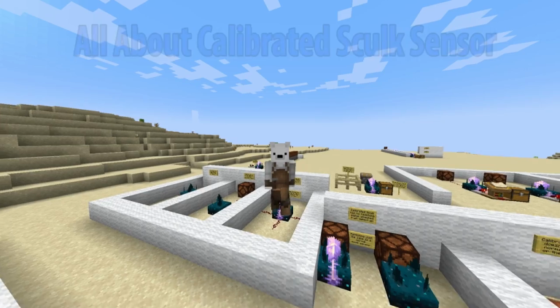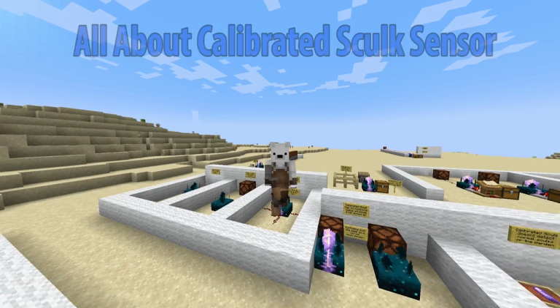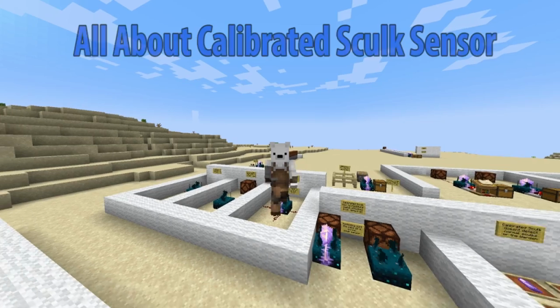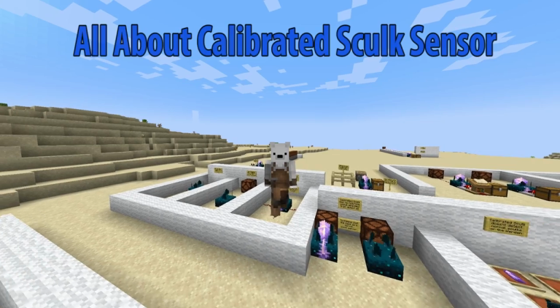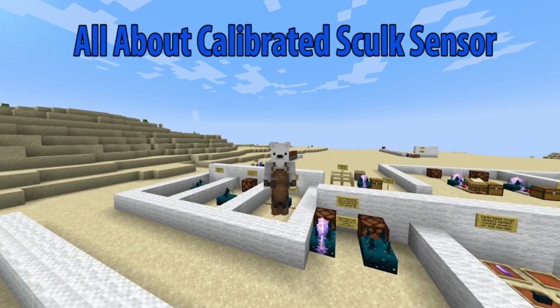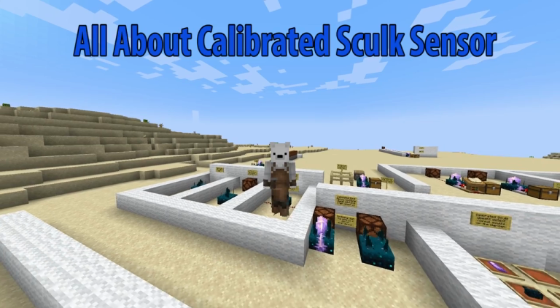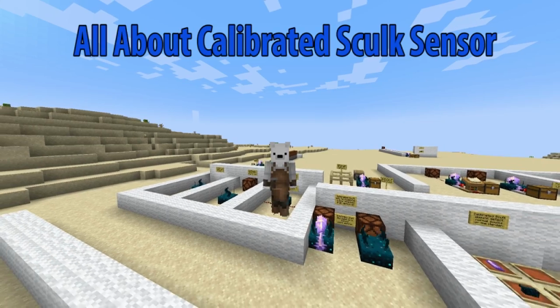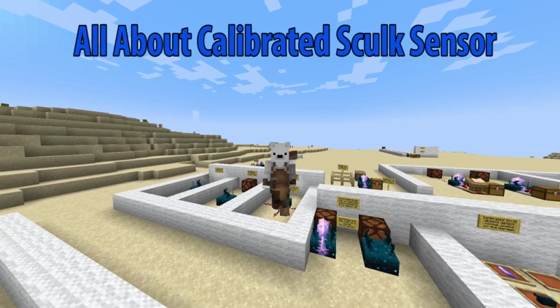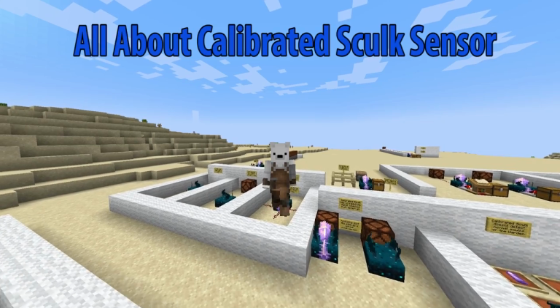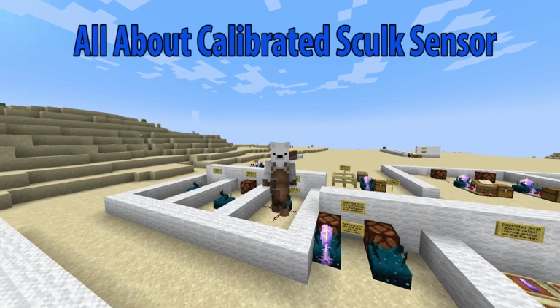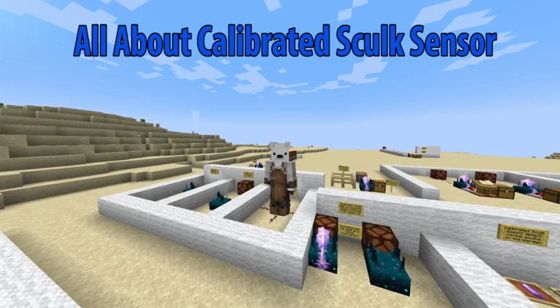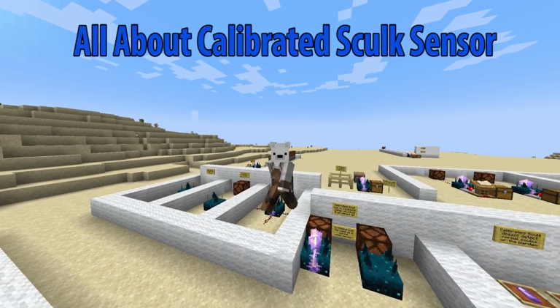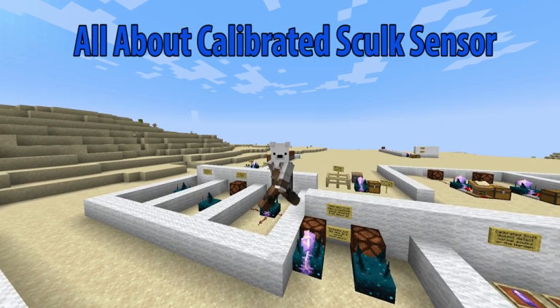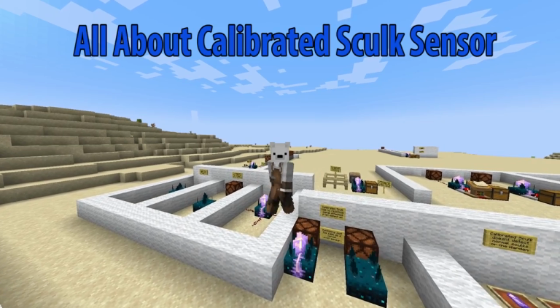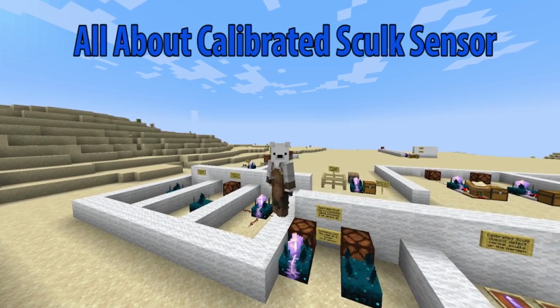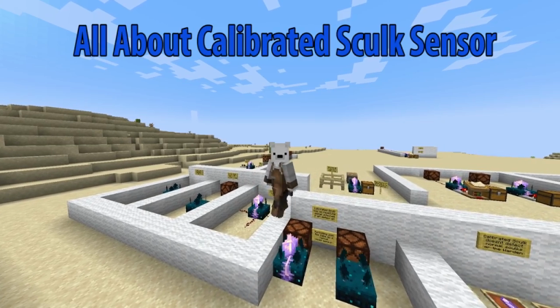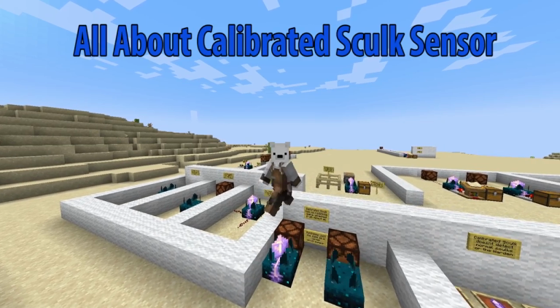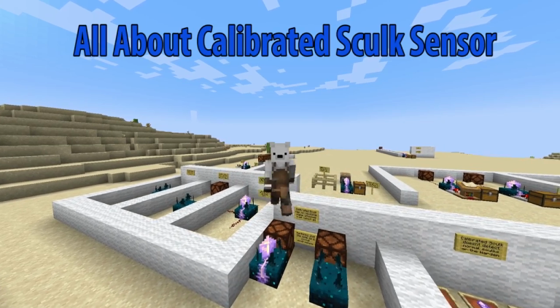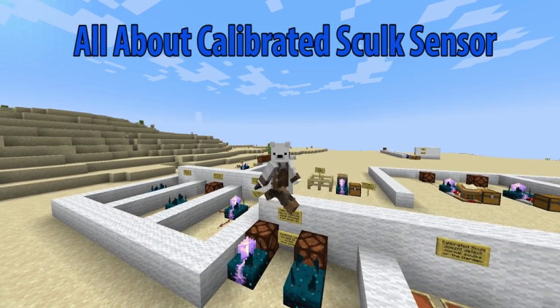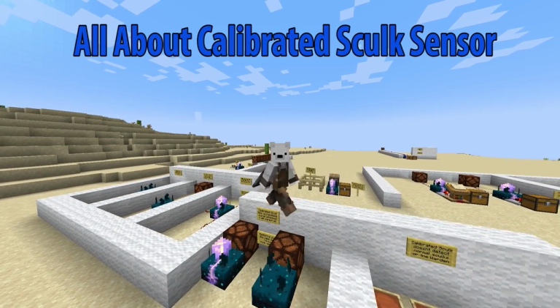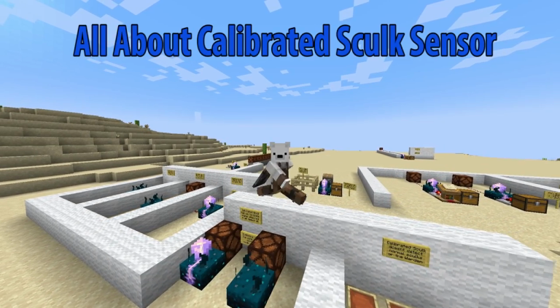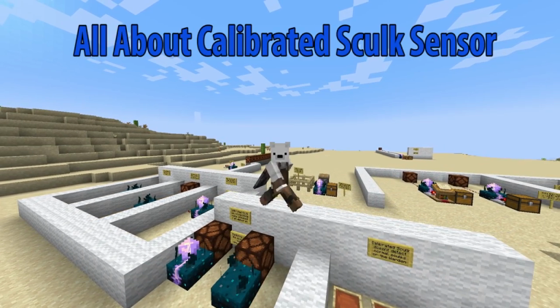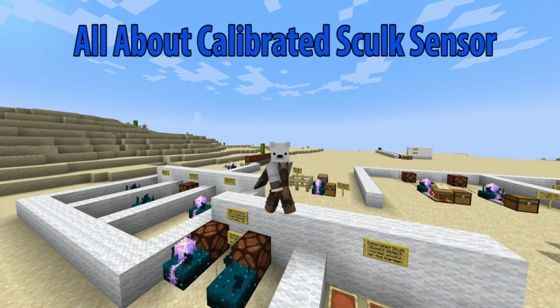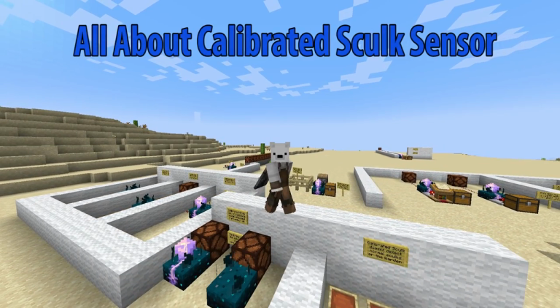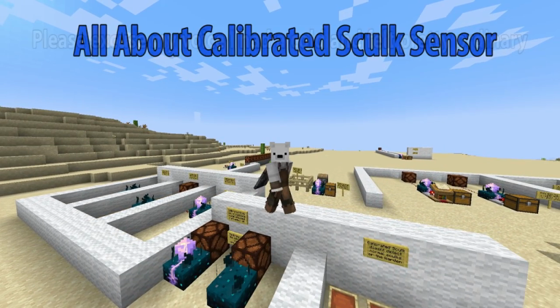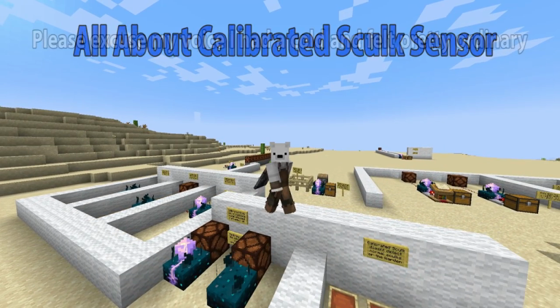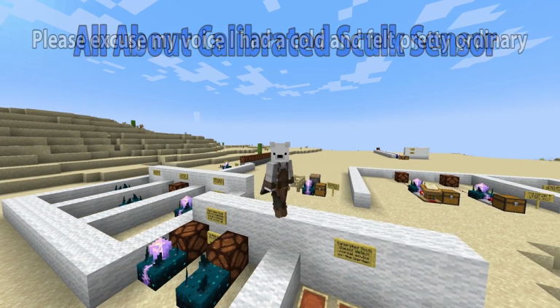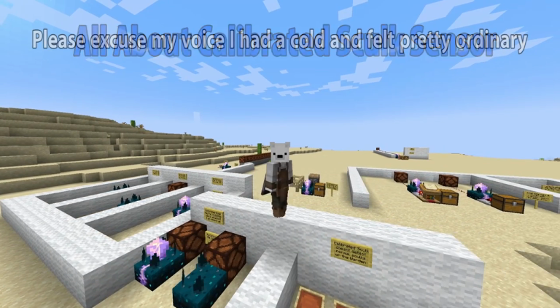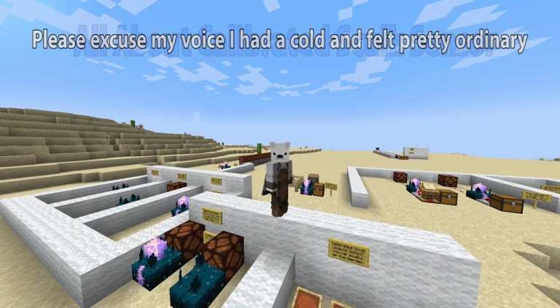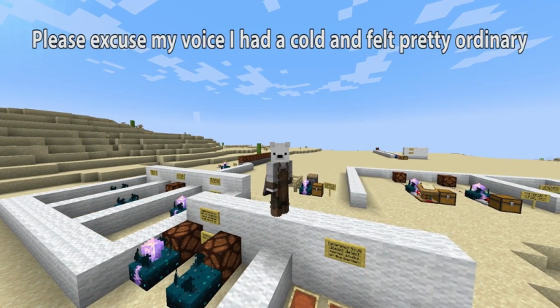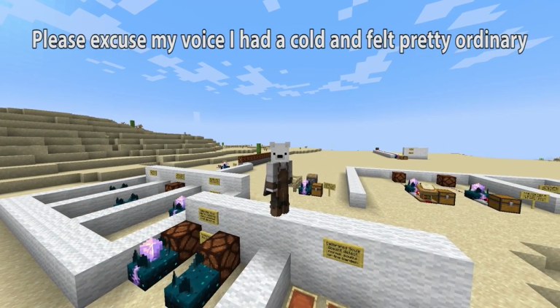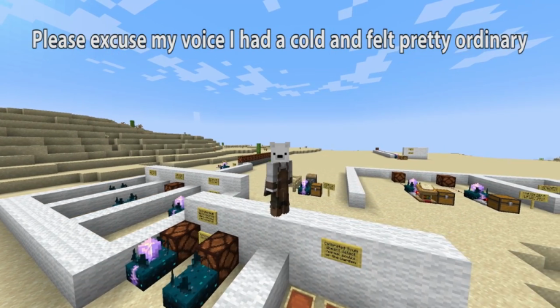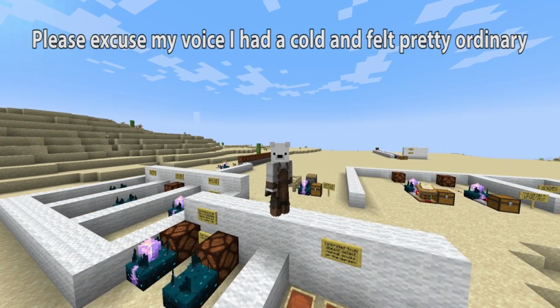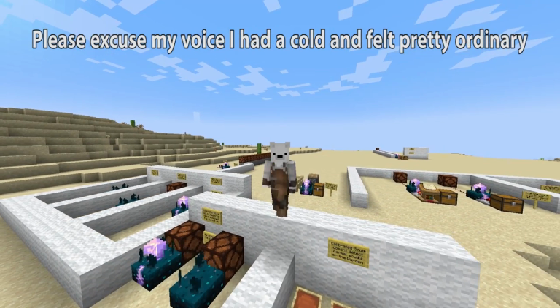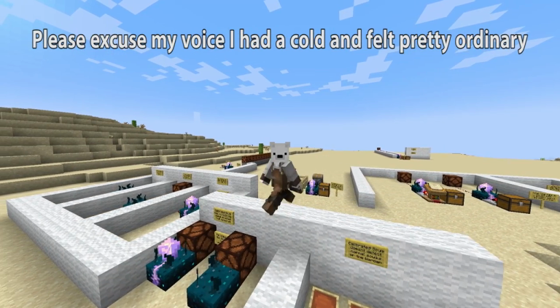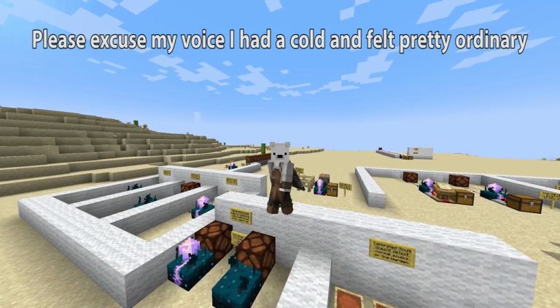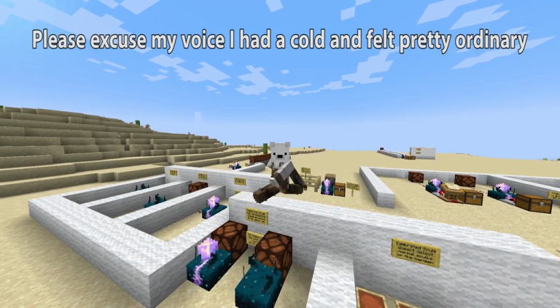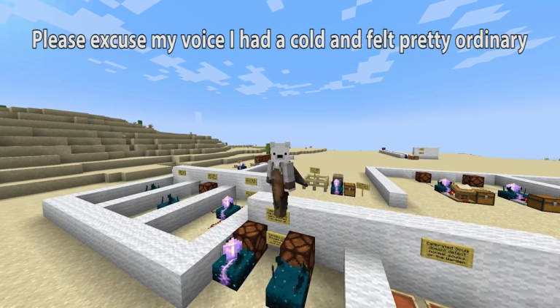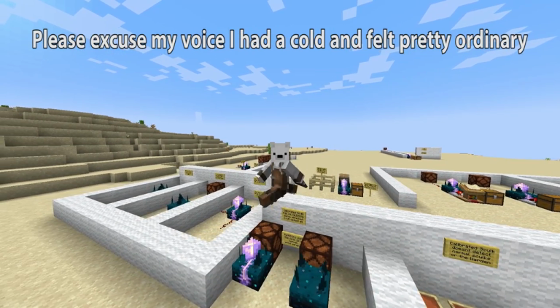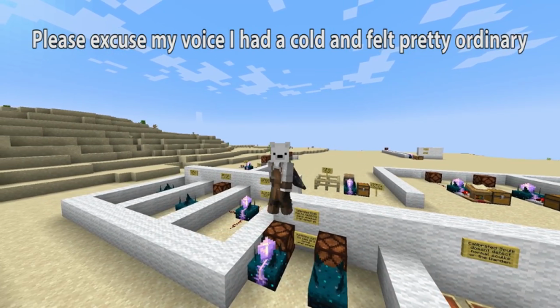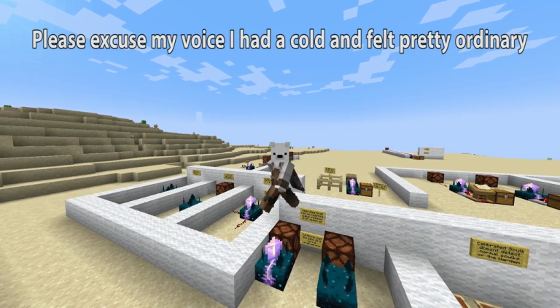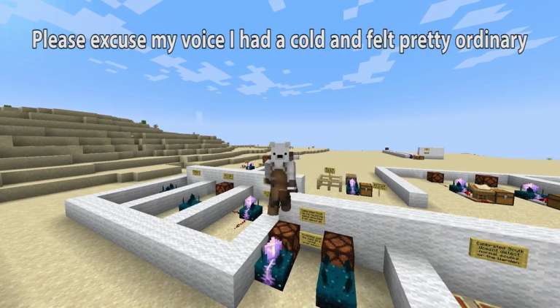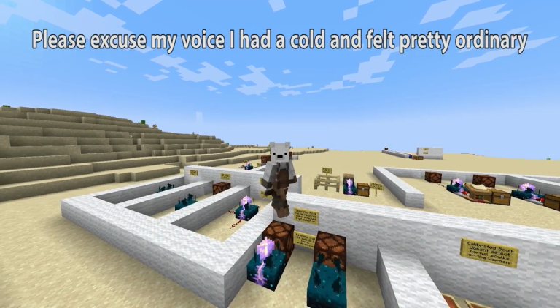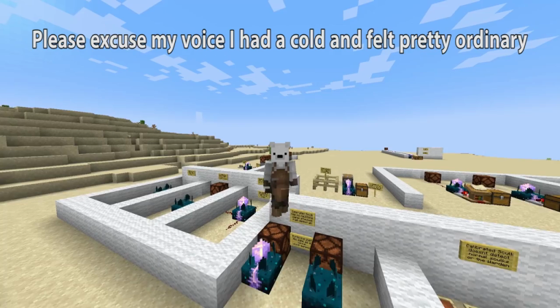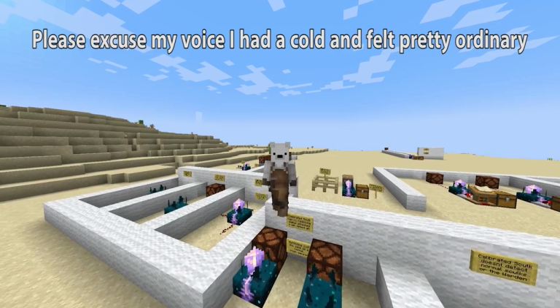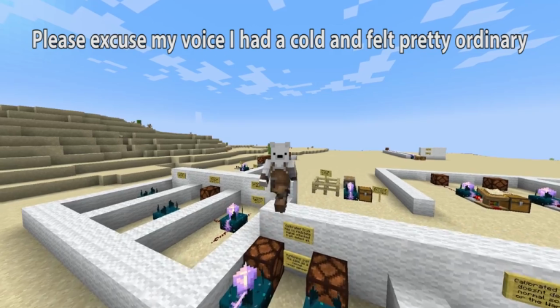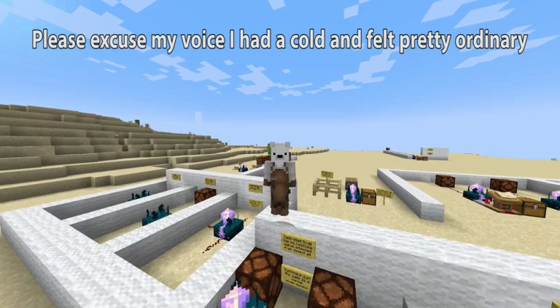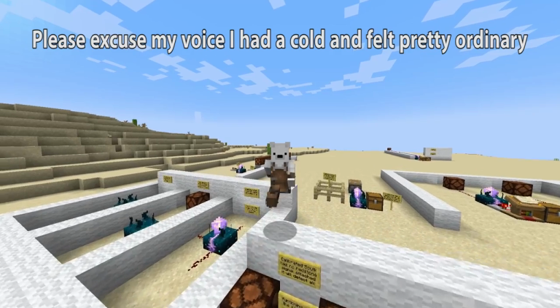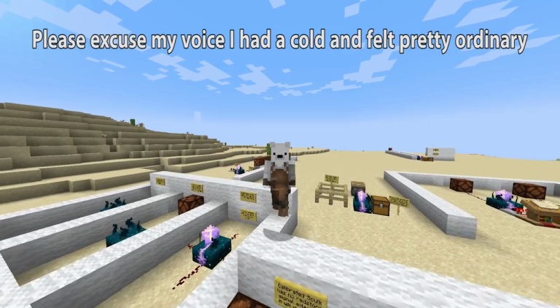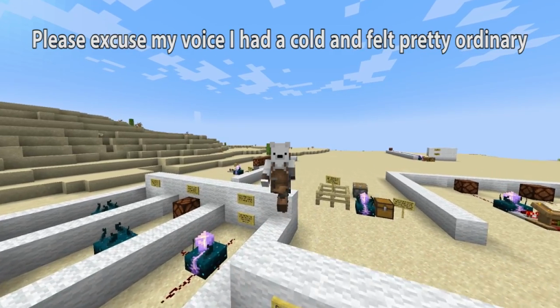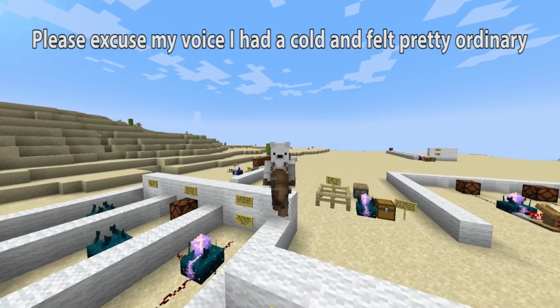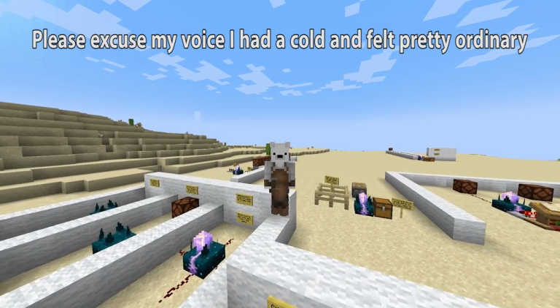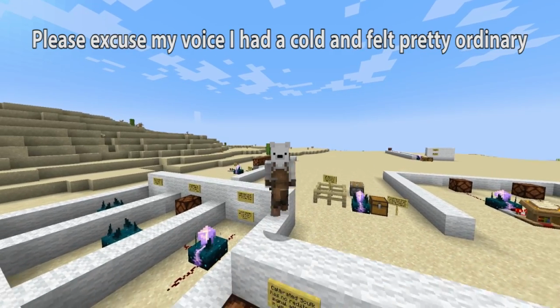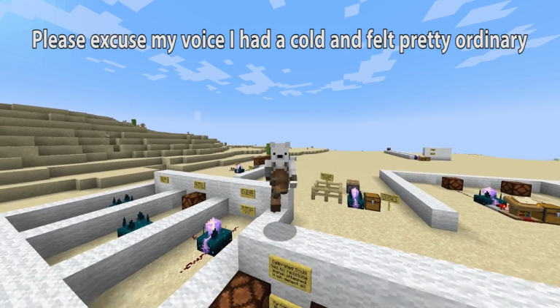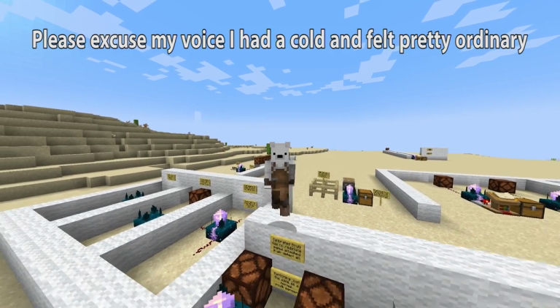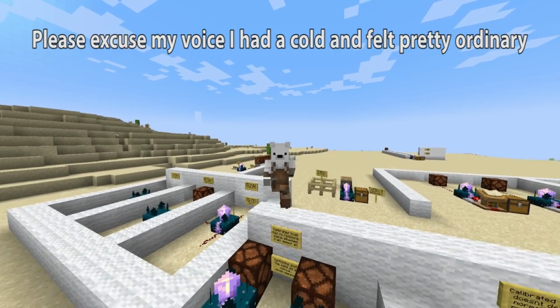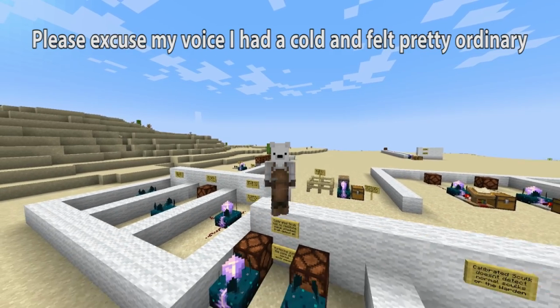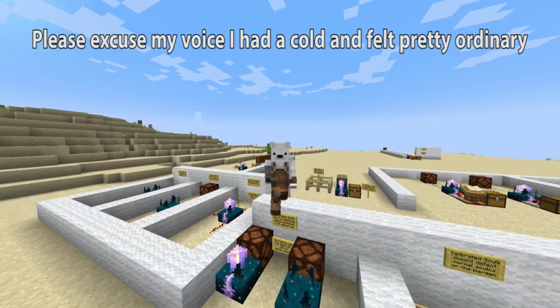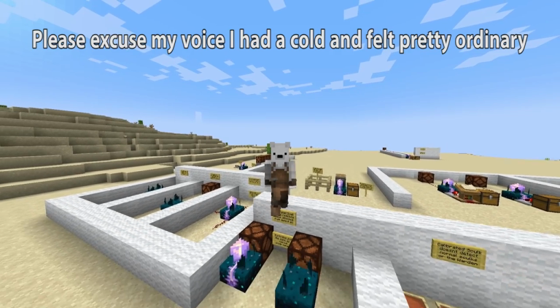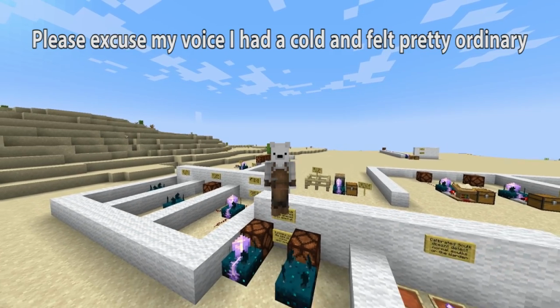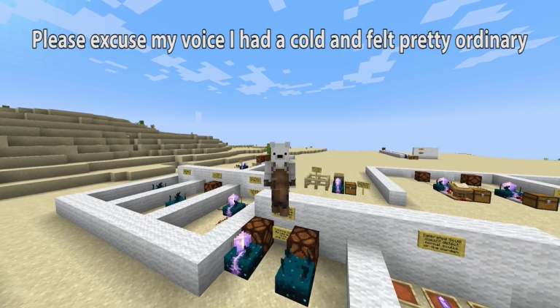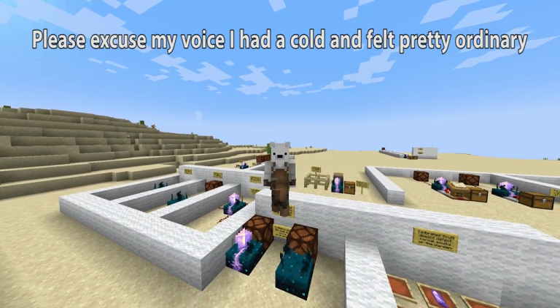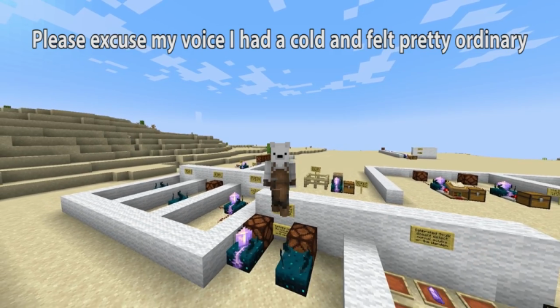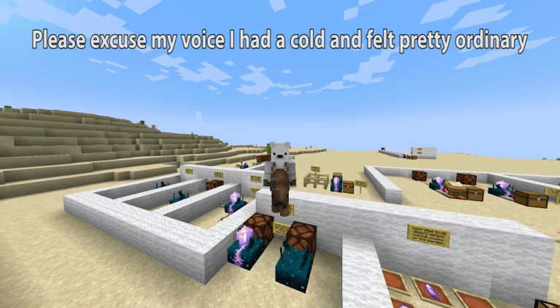Hey guys, what's up? It is Jax here and today I'm going to be showing you guys and telling you guys about the new calibrated skulk sensors that have been introduced in 1.20.